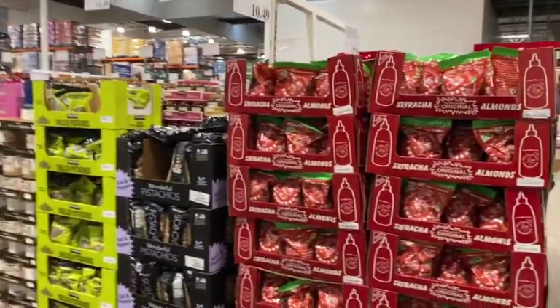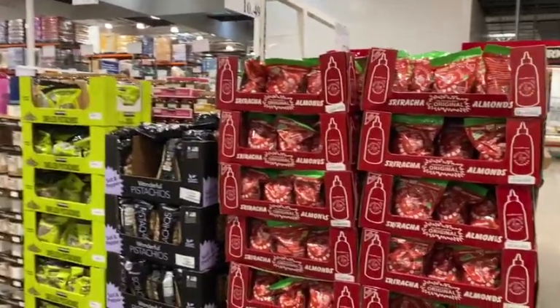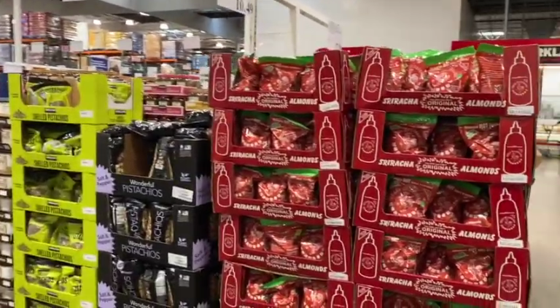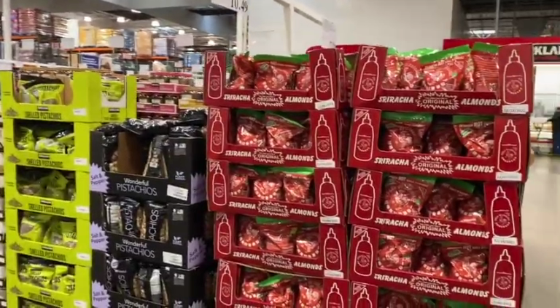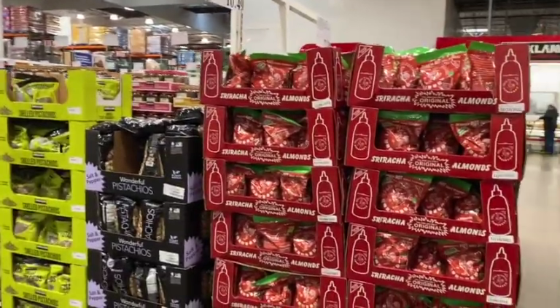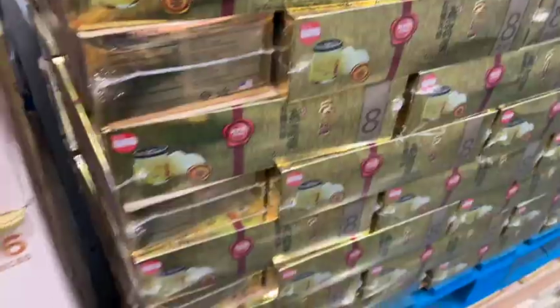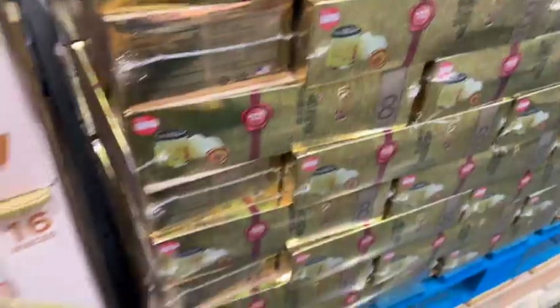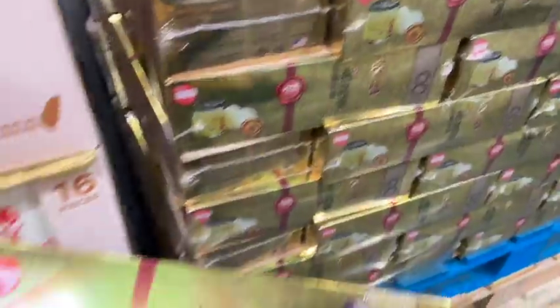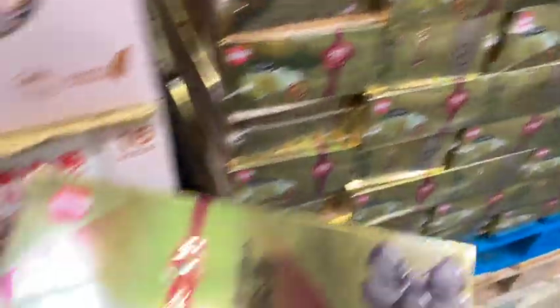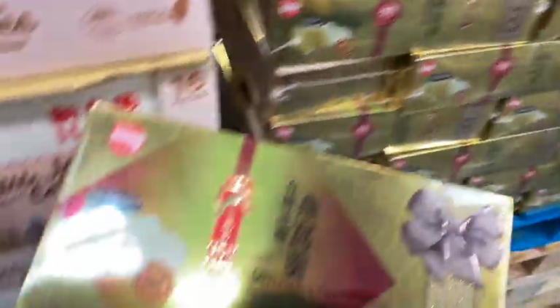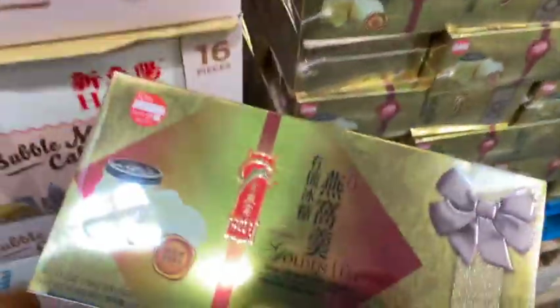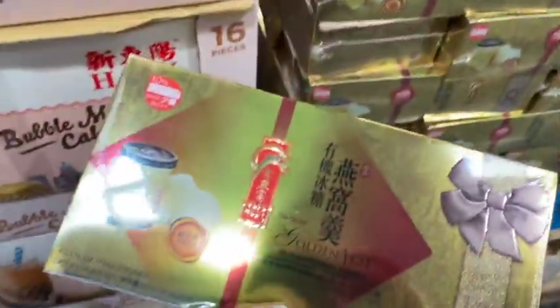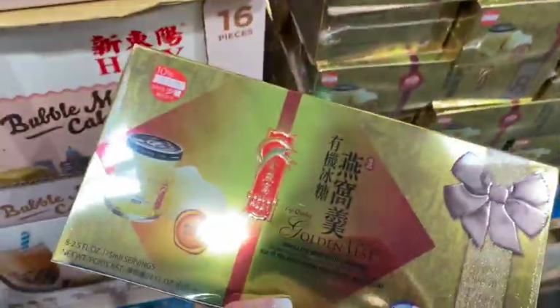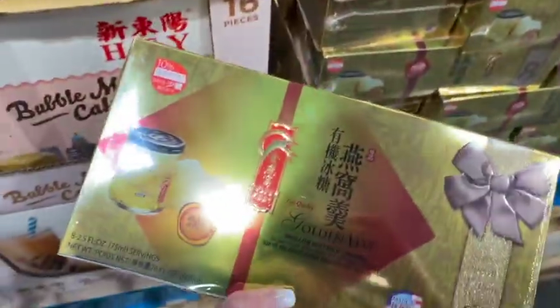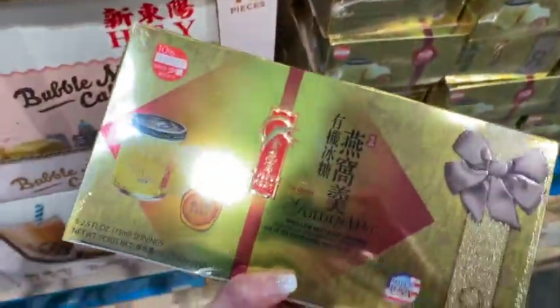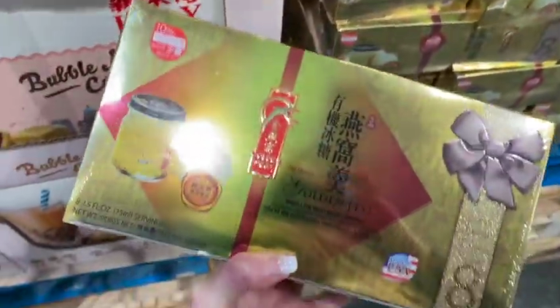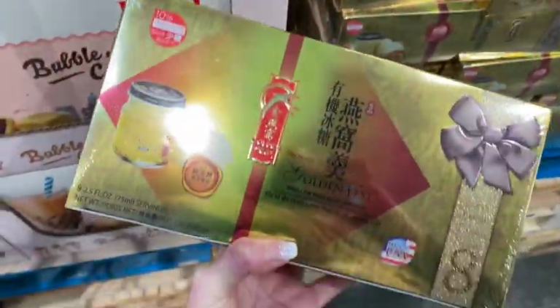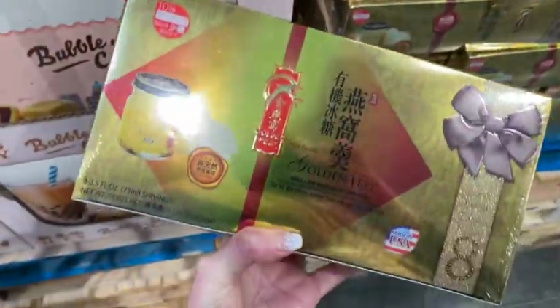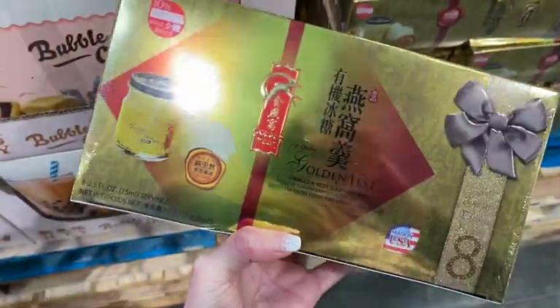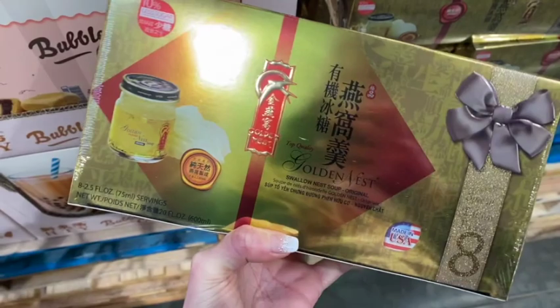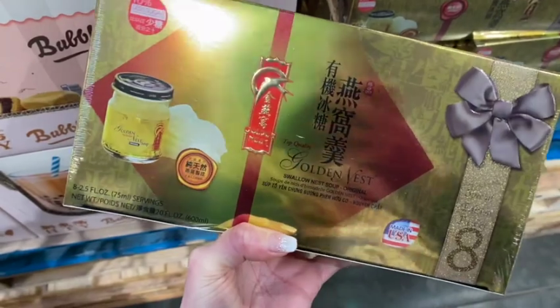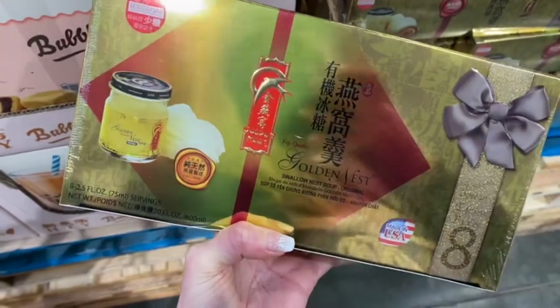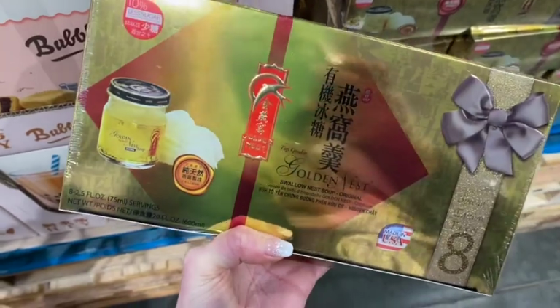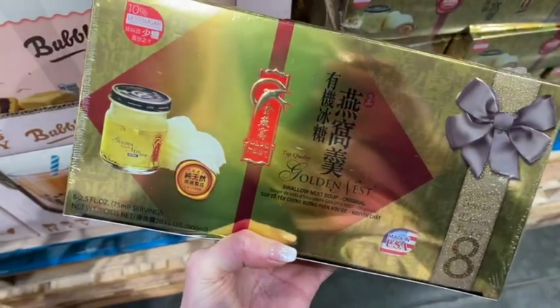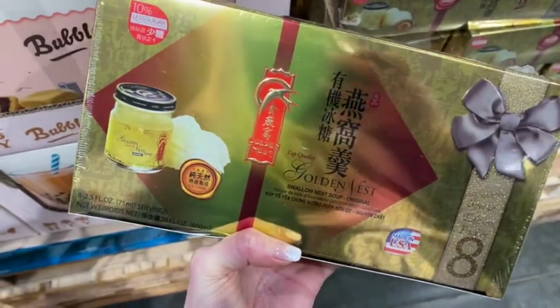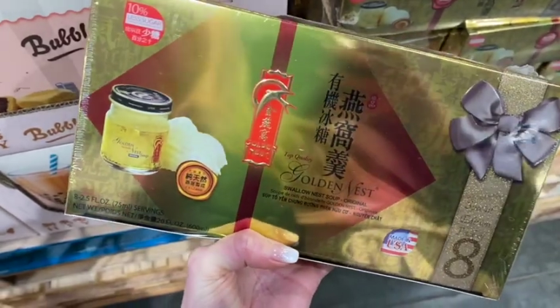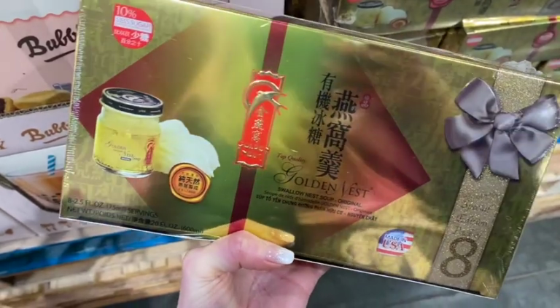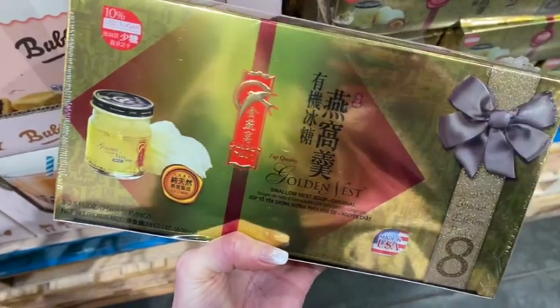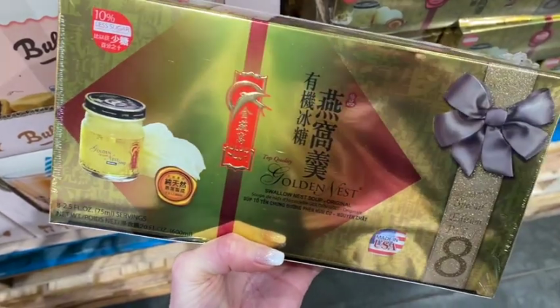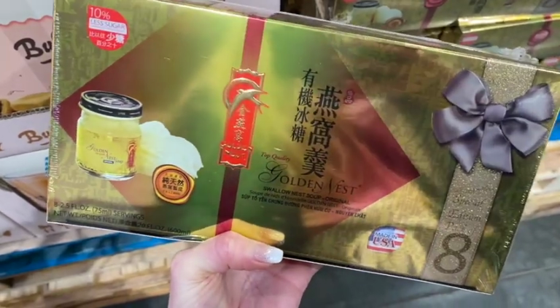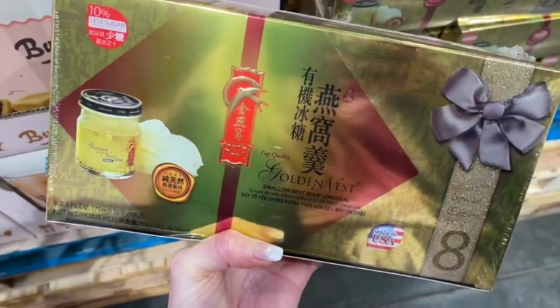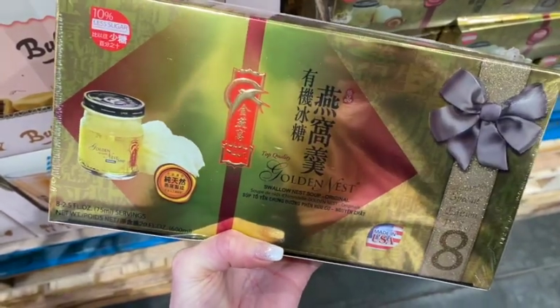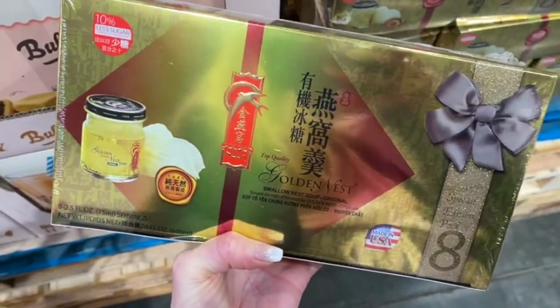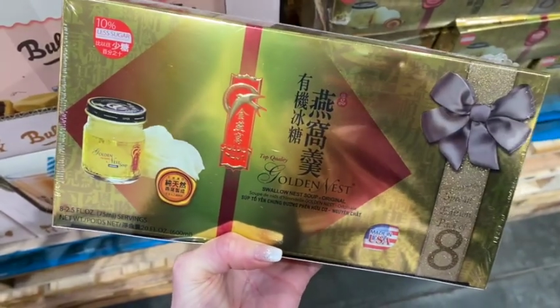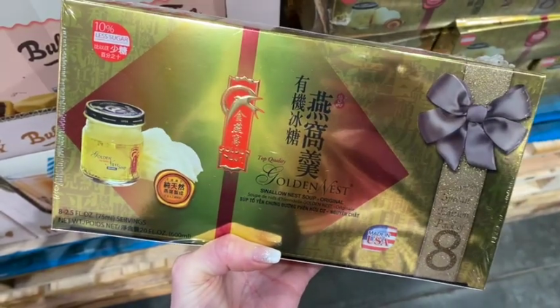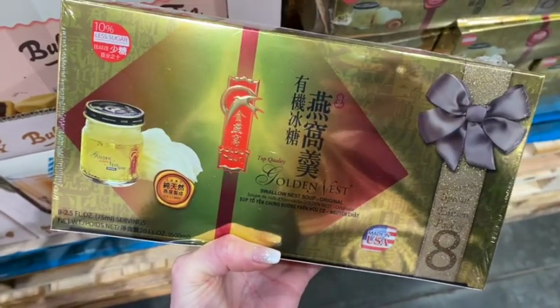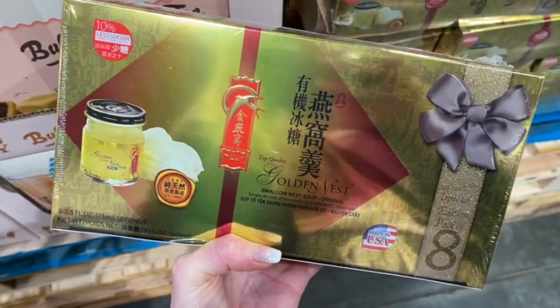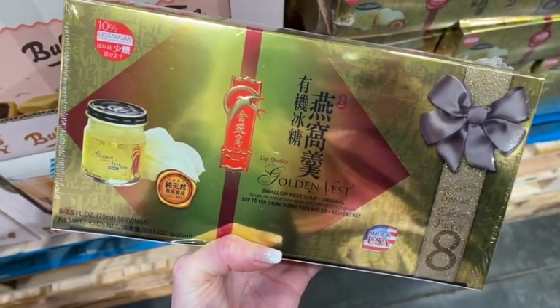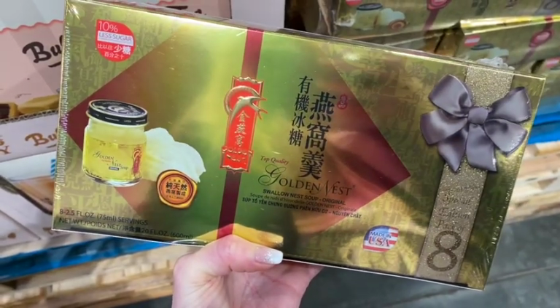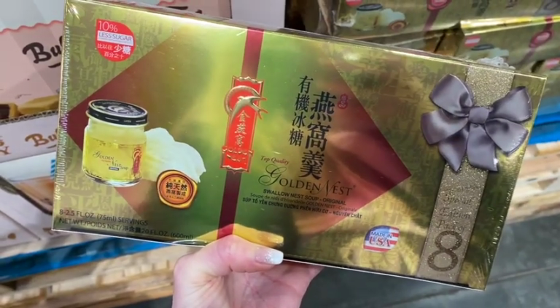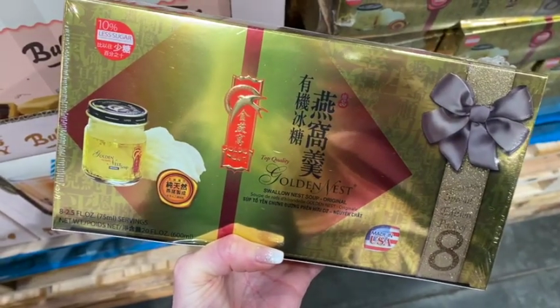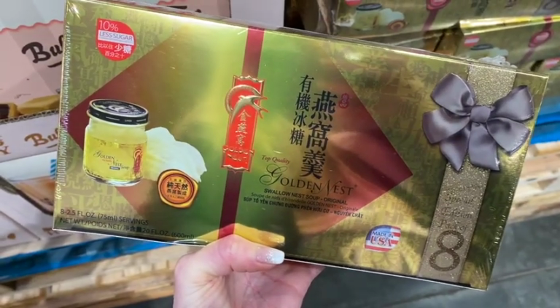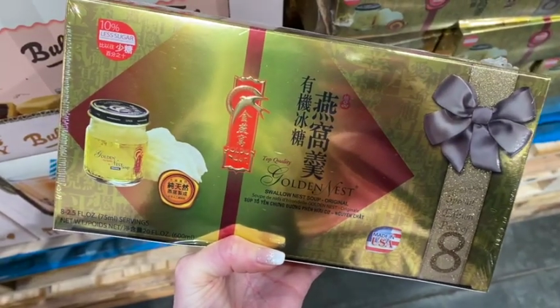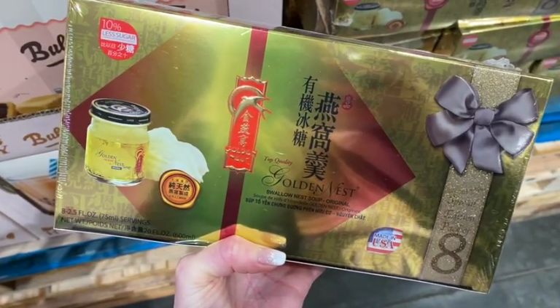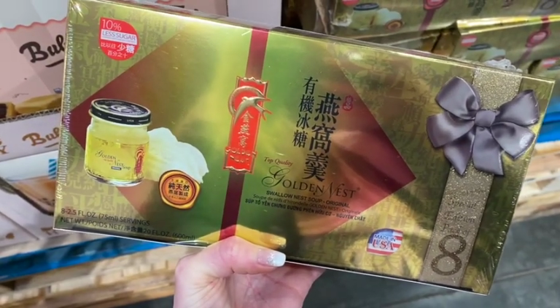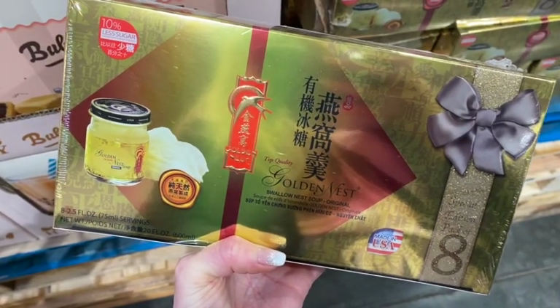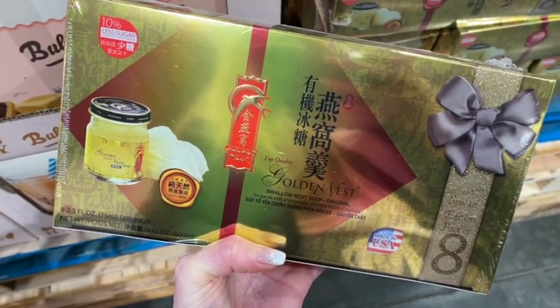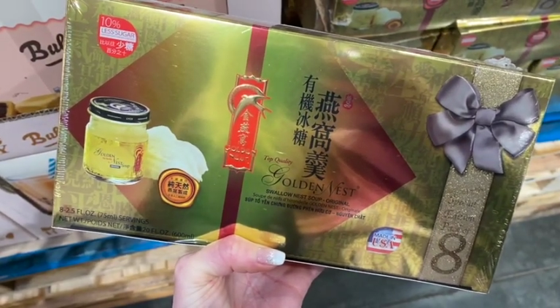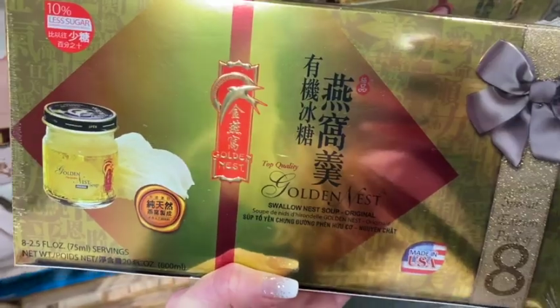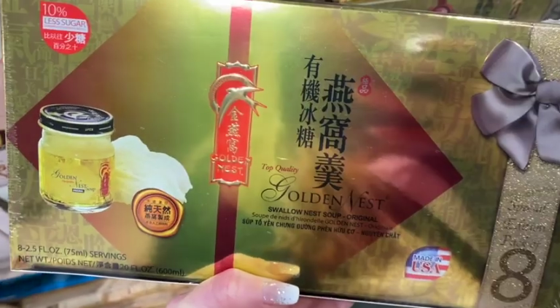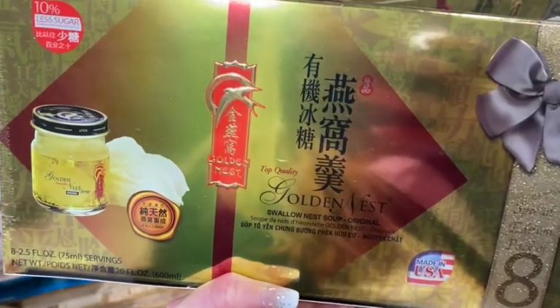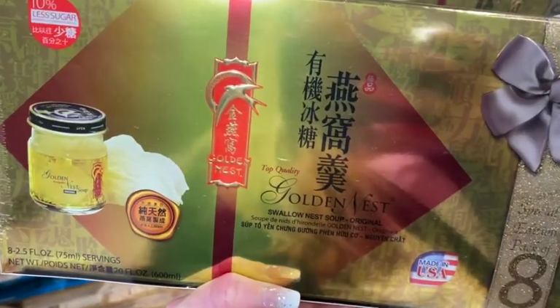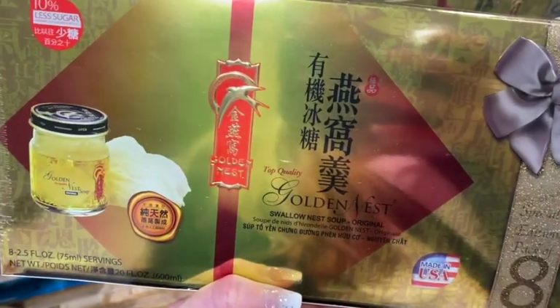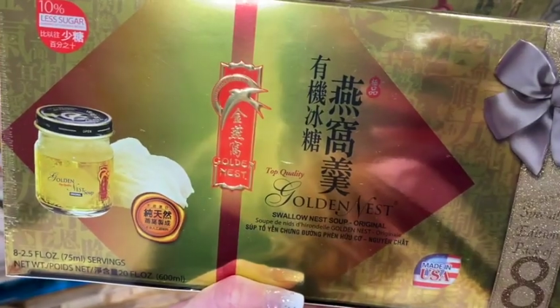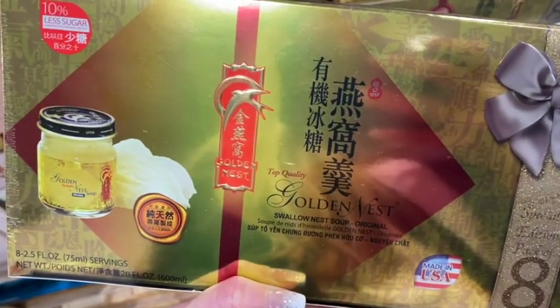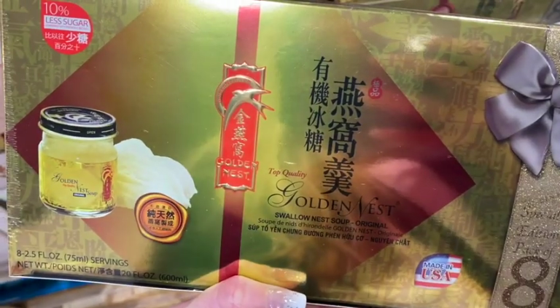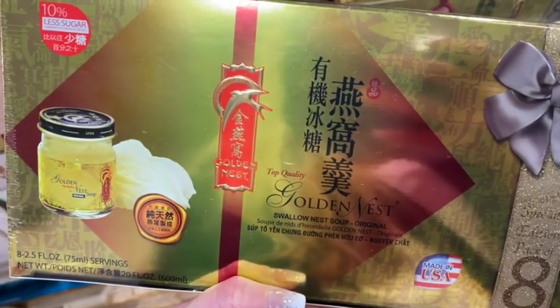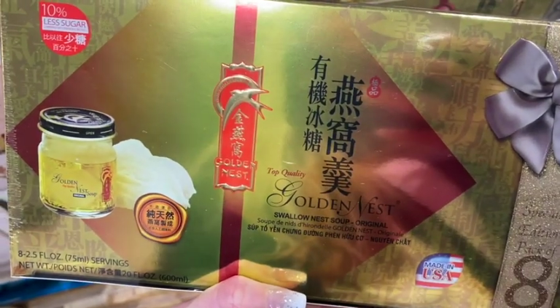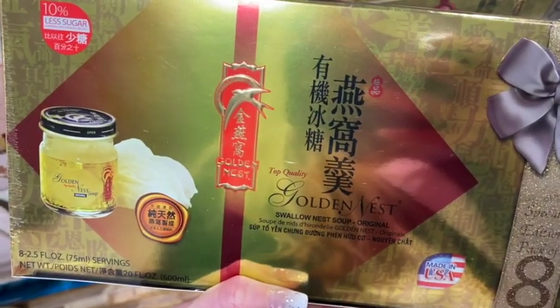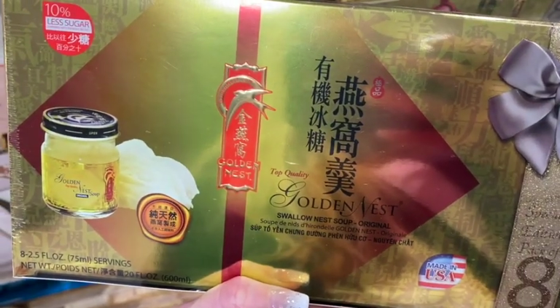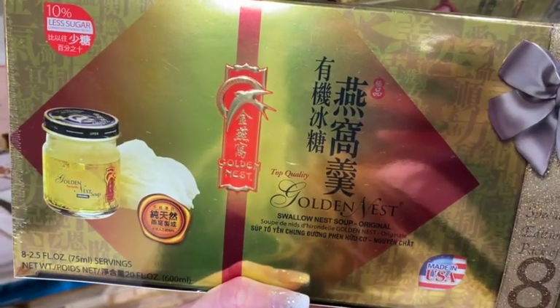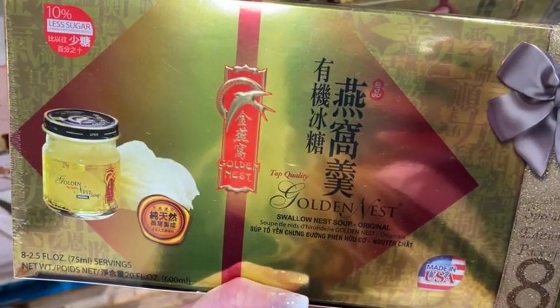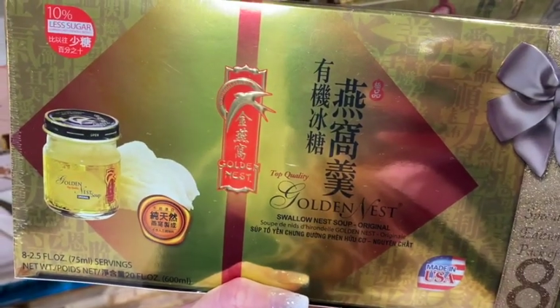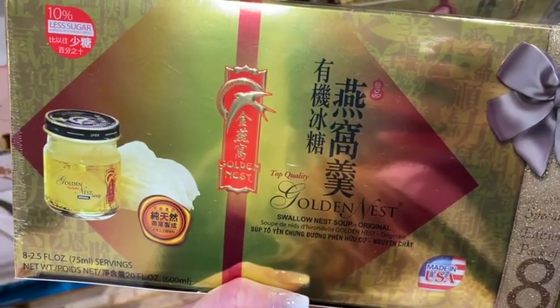This has to be the most unusual thing I've found so far — swallow nest soup.